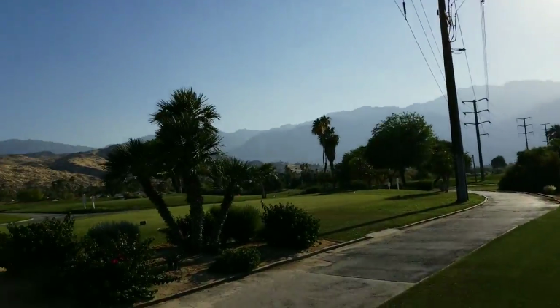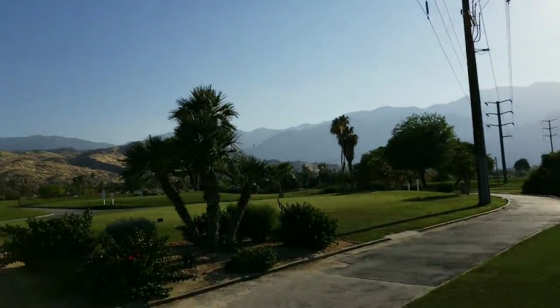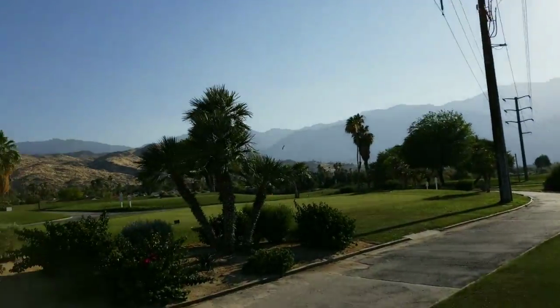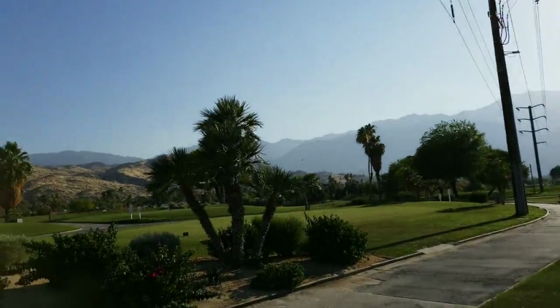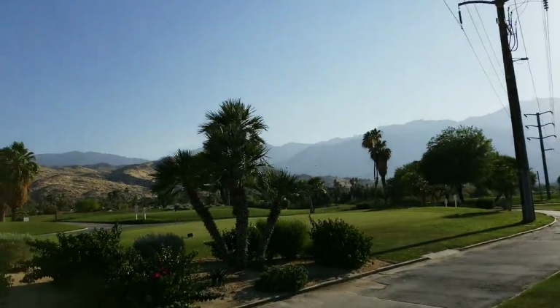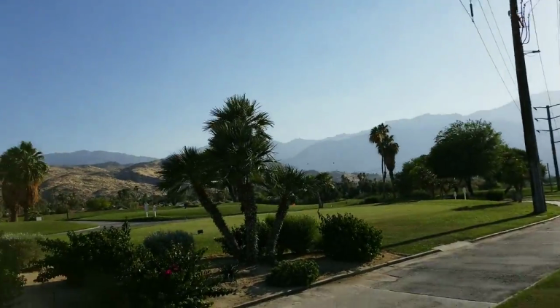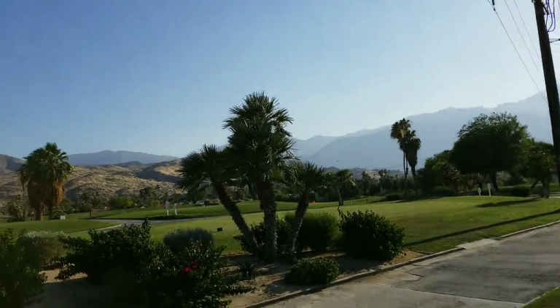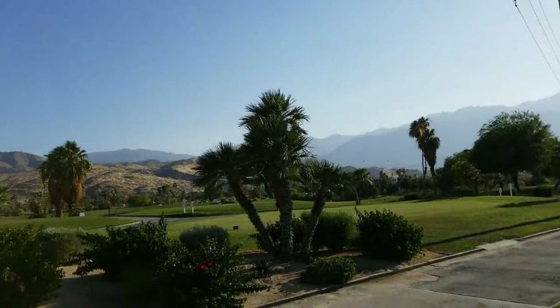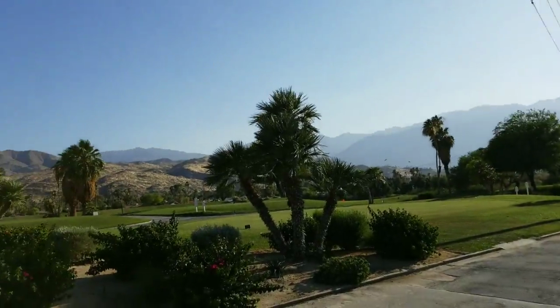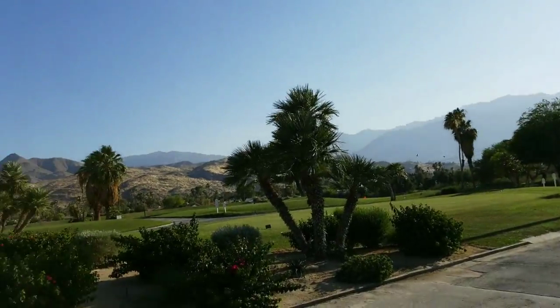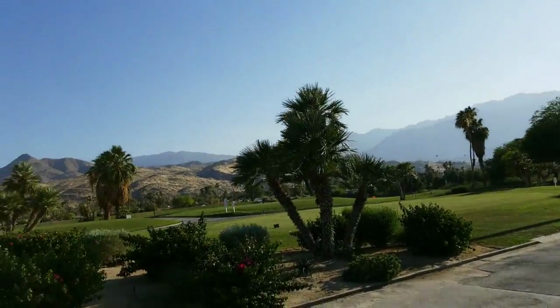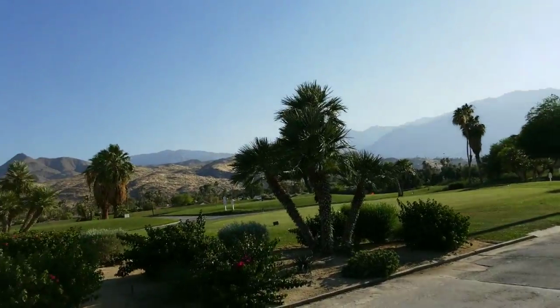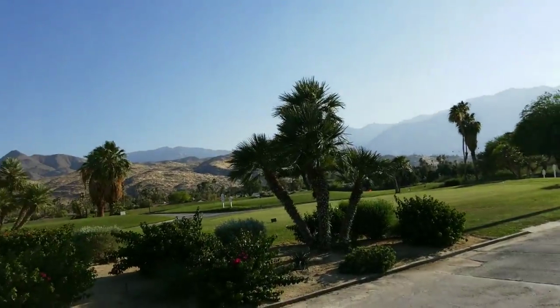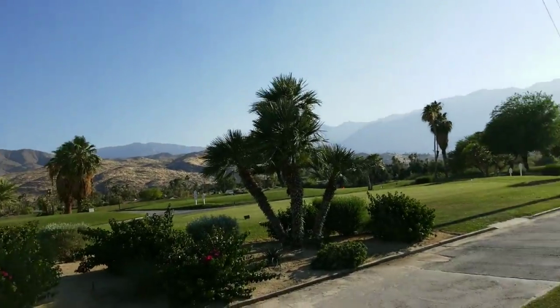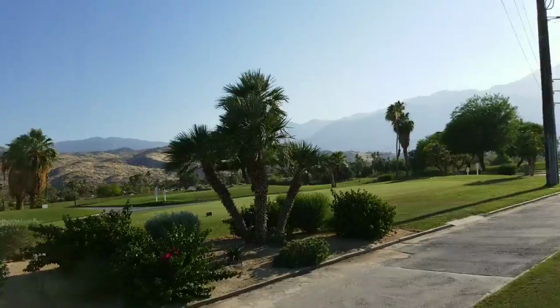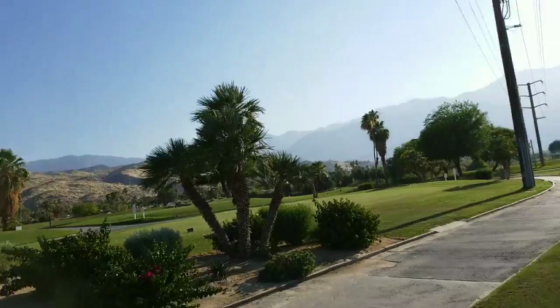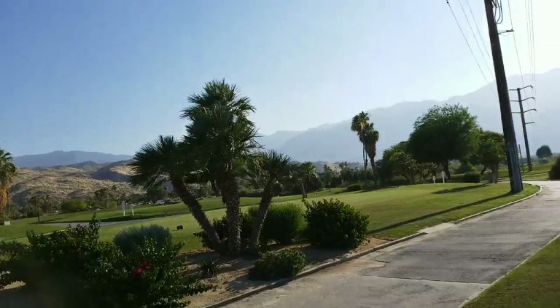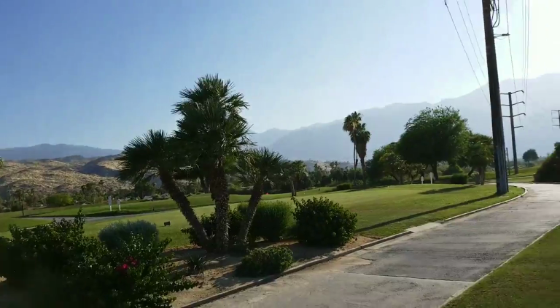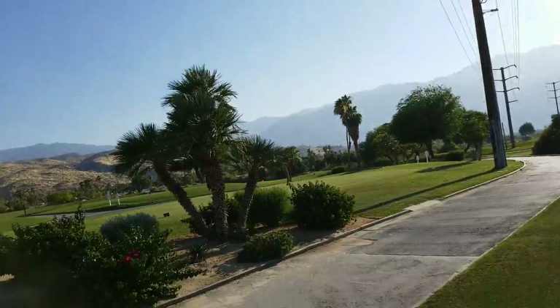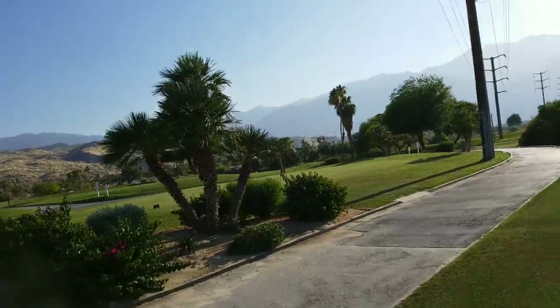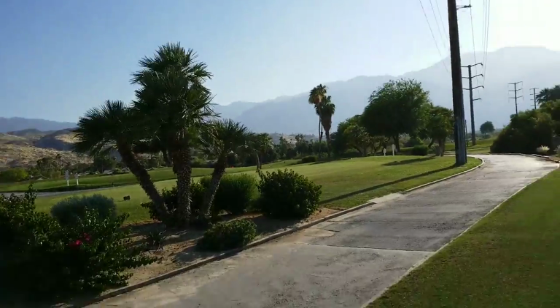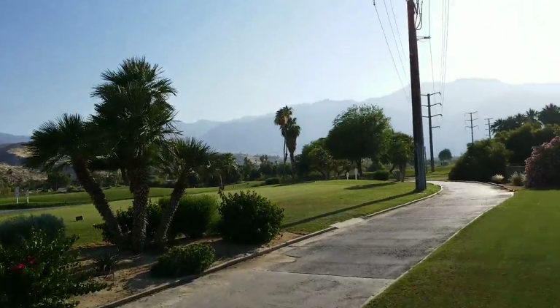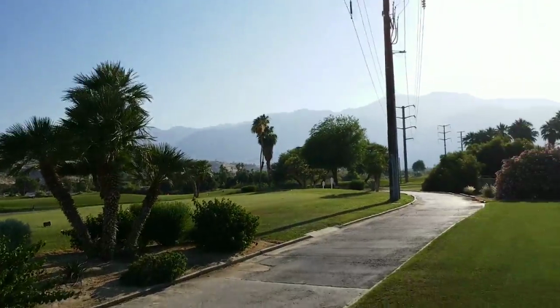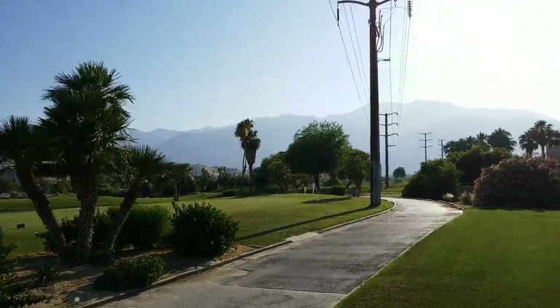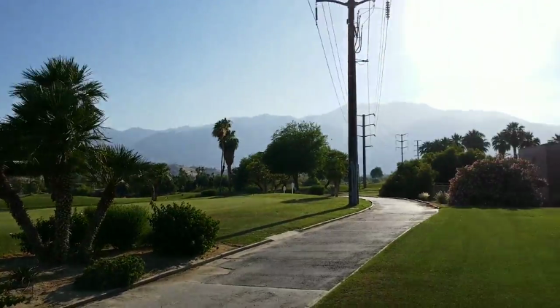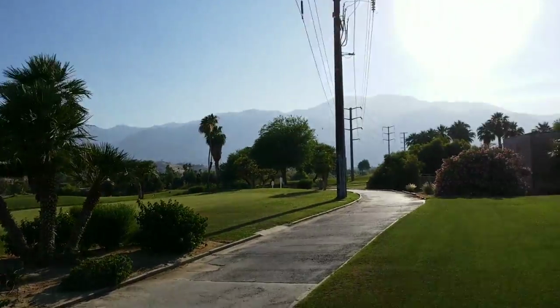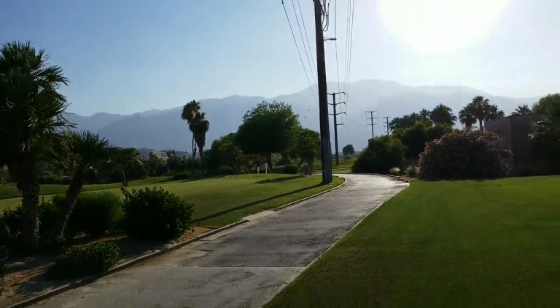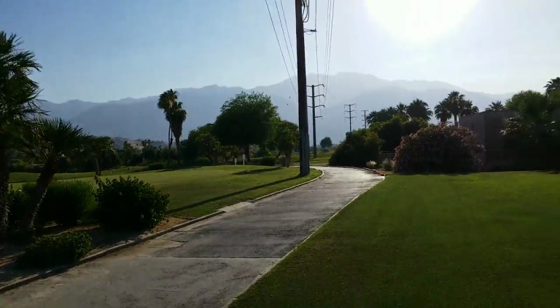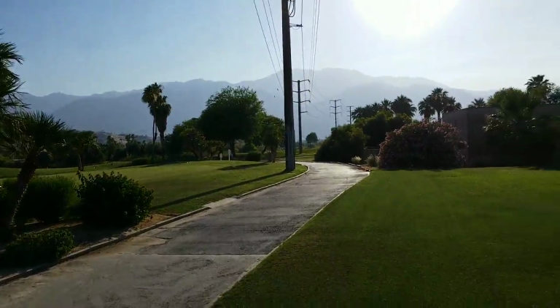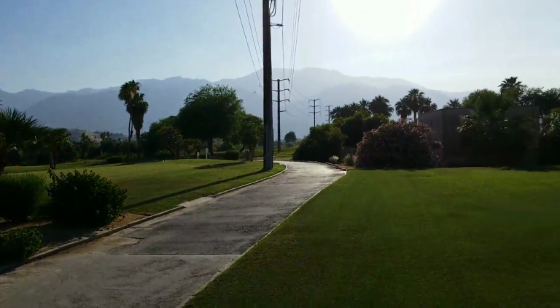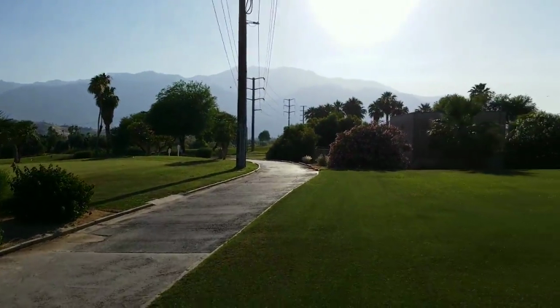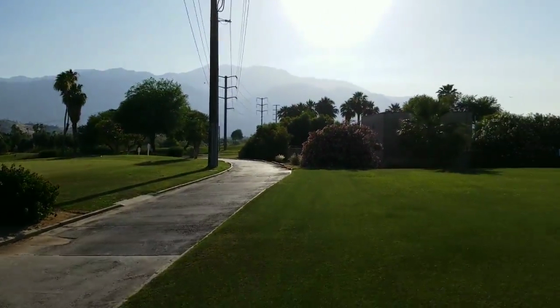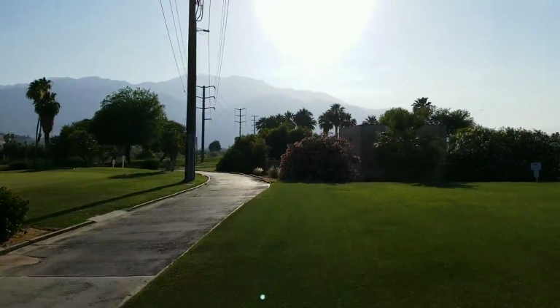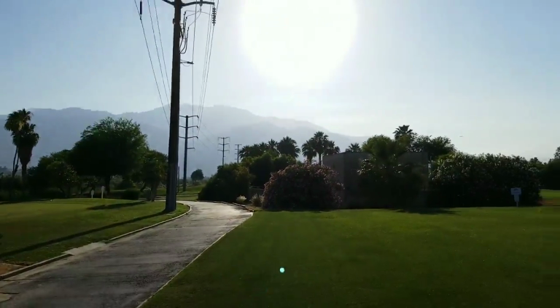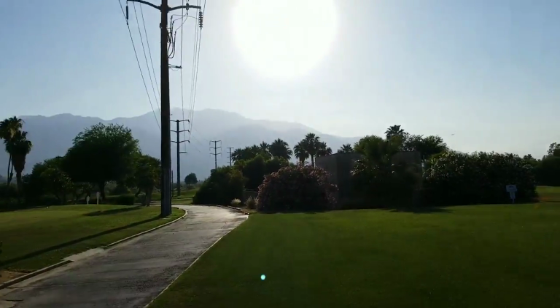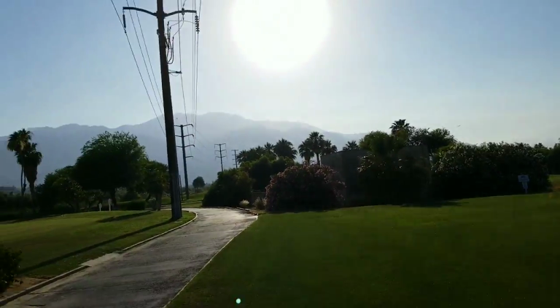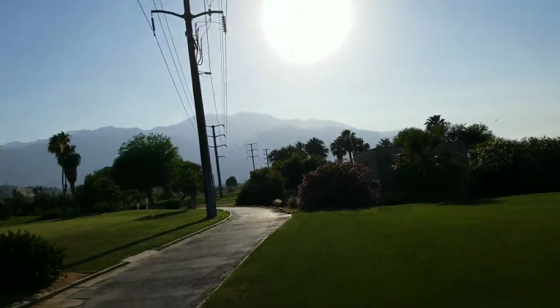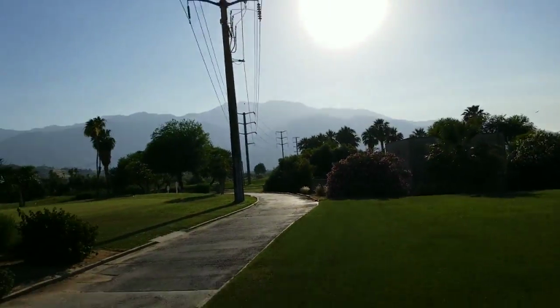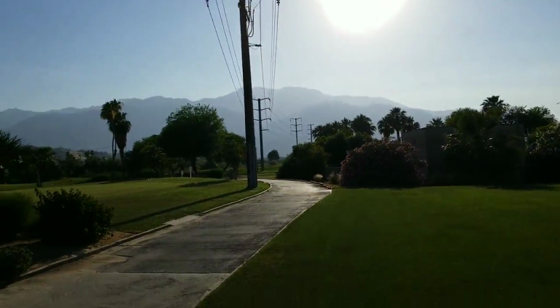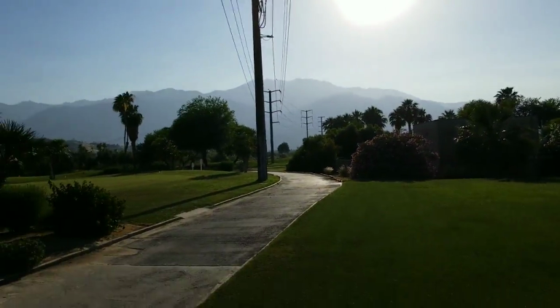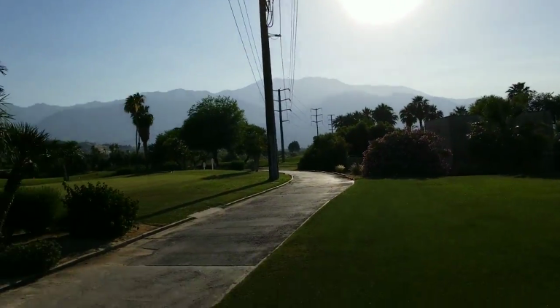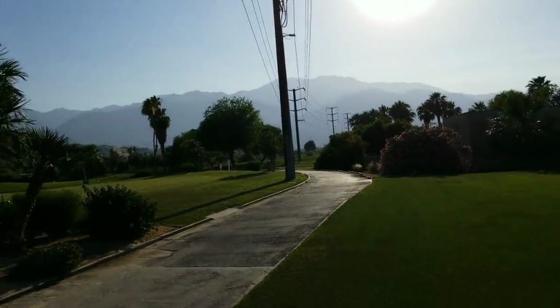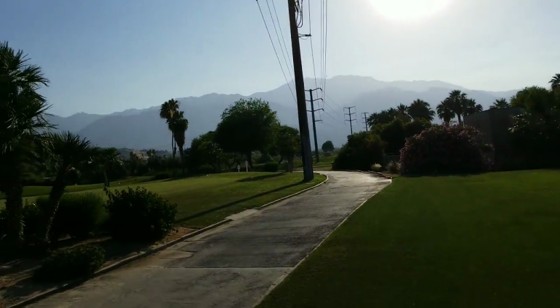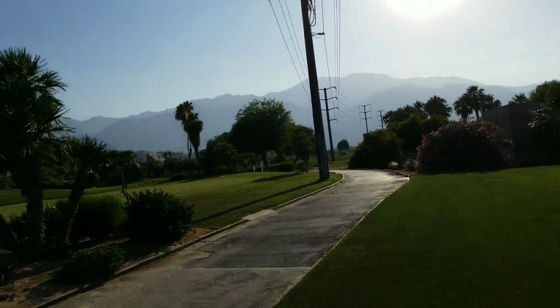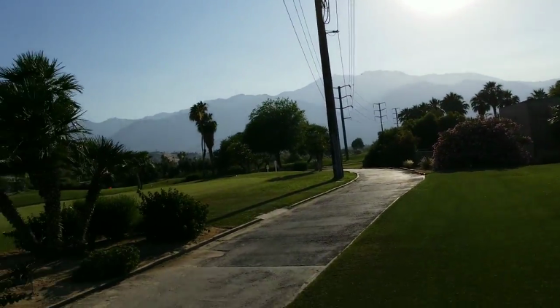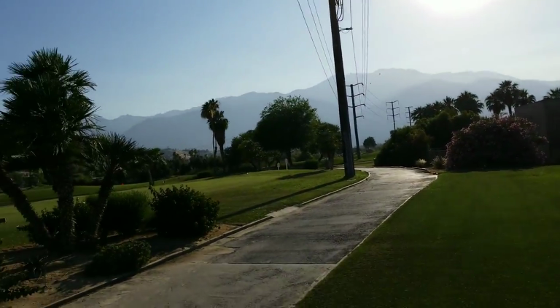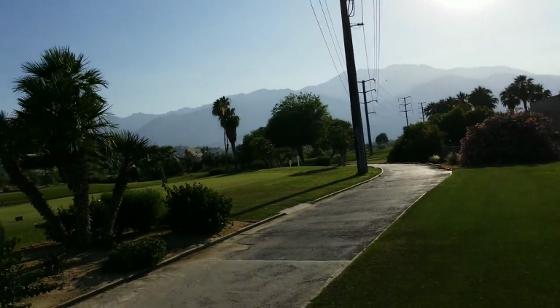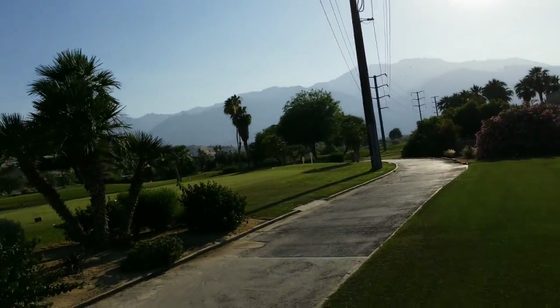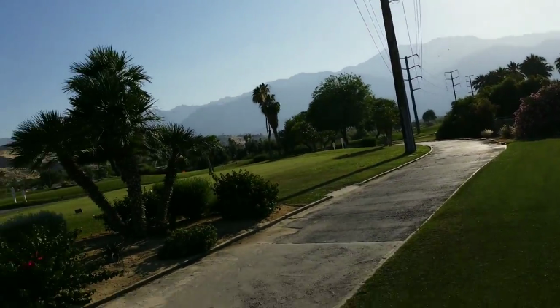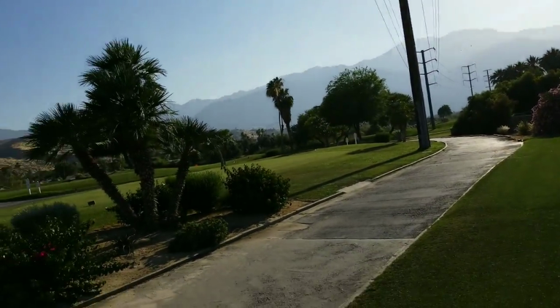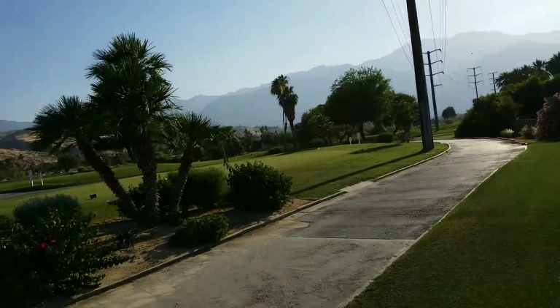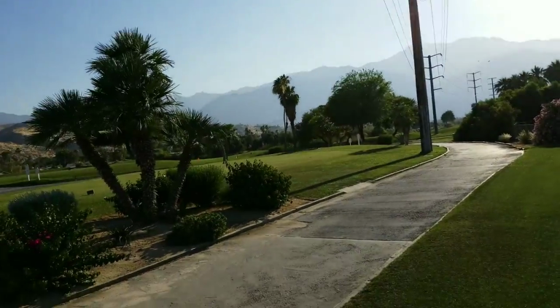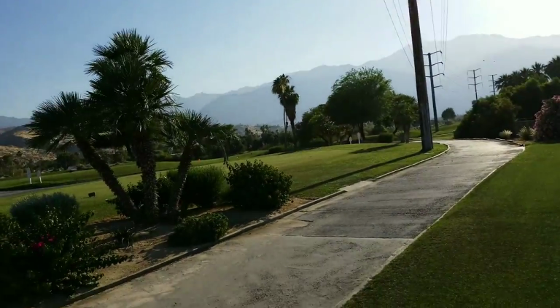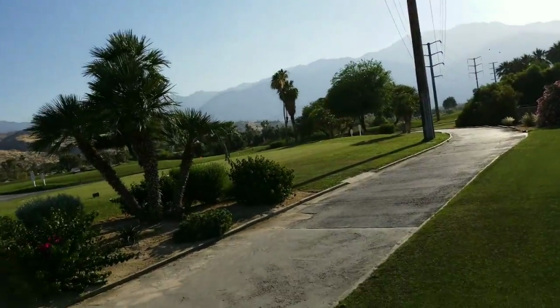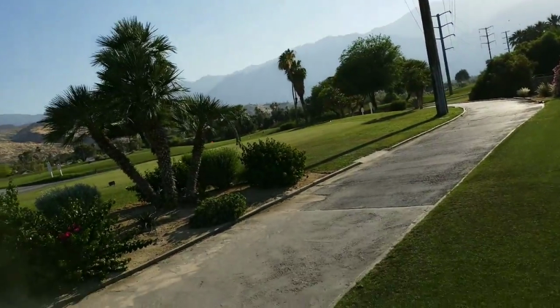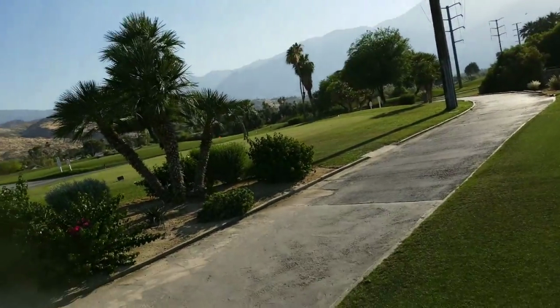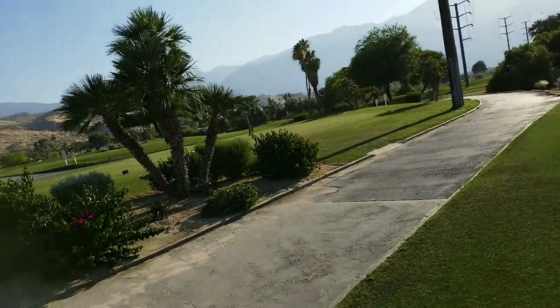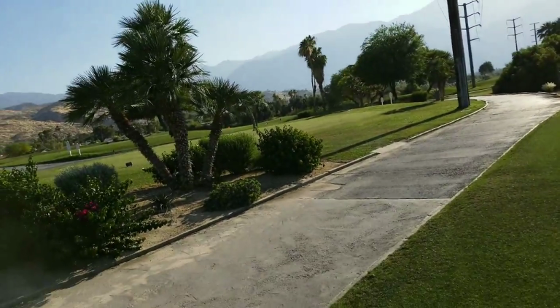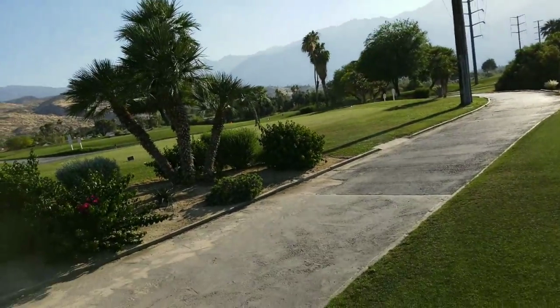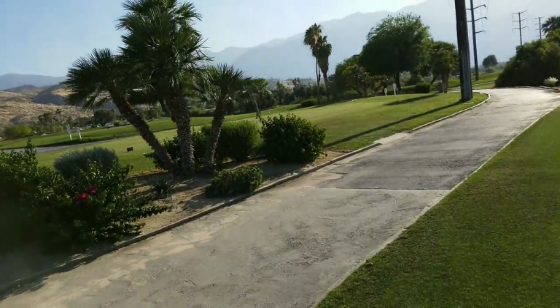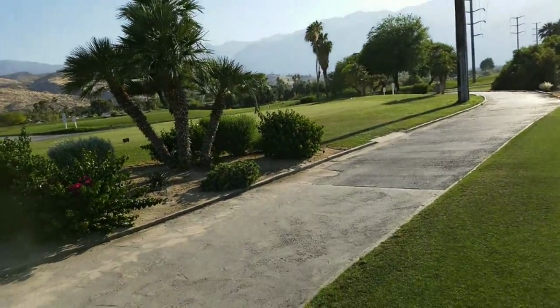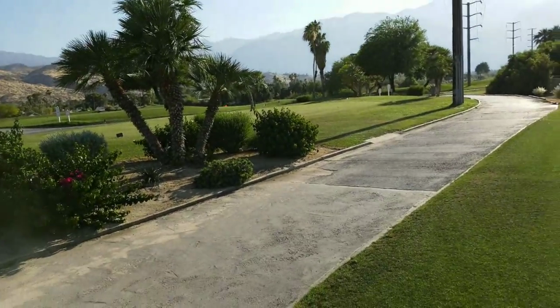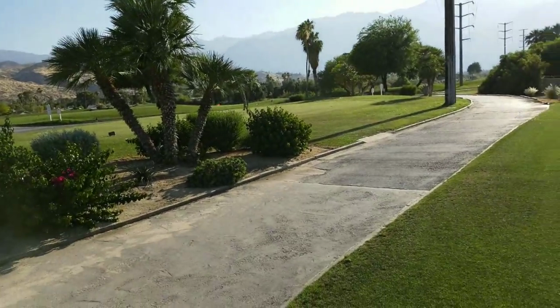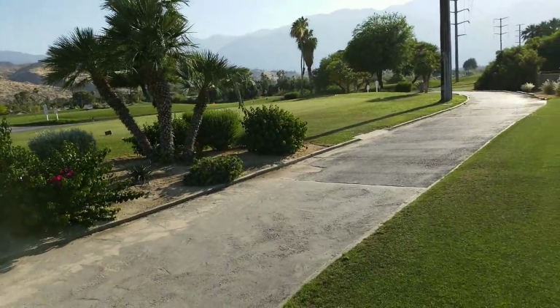Really nice to come in here during the sundown. Really nice and cool. It's a little bit windy.